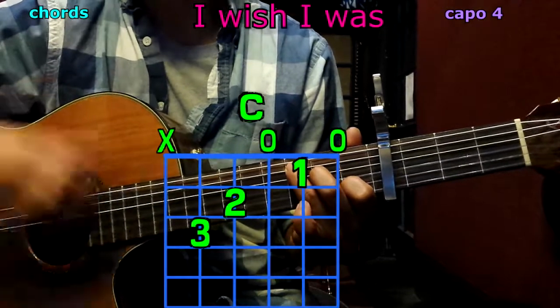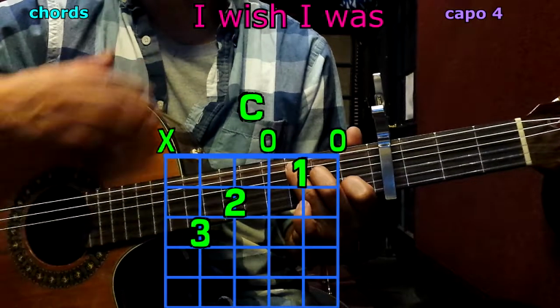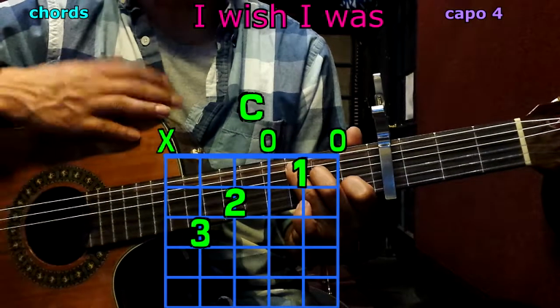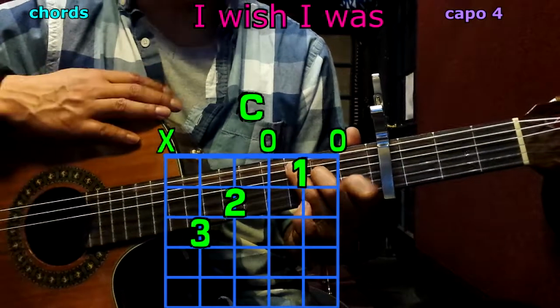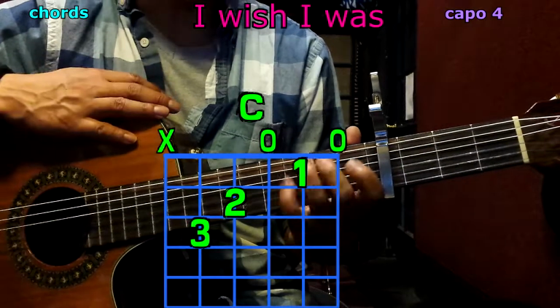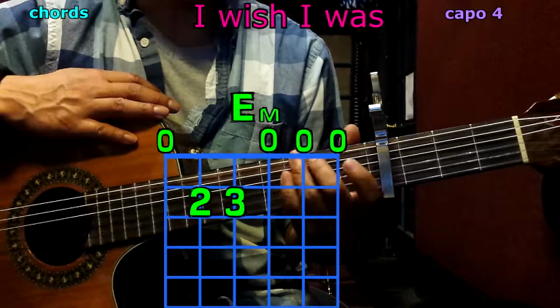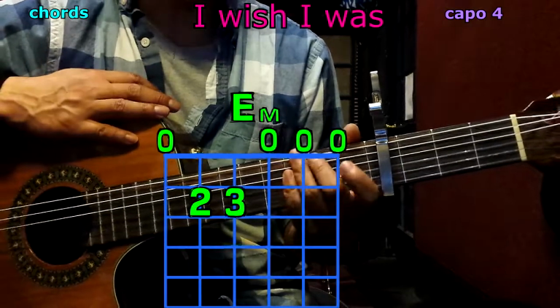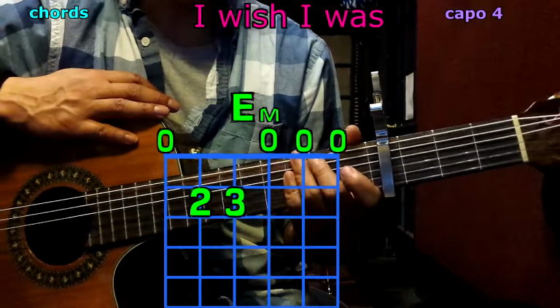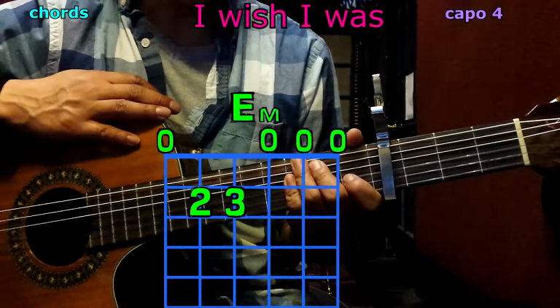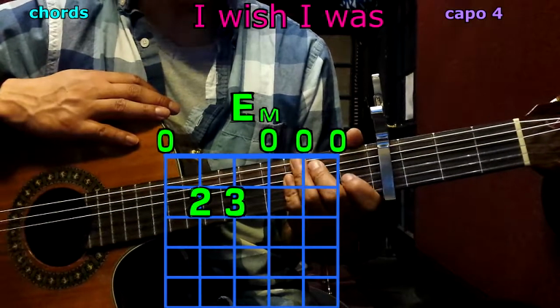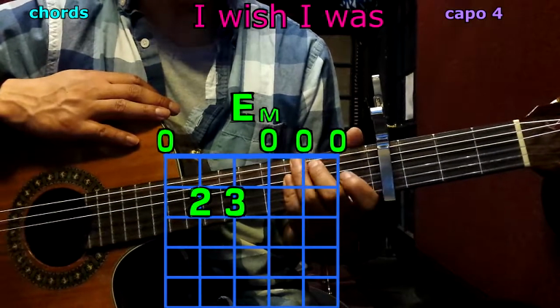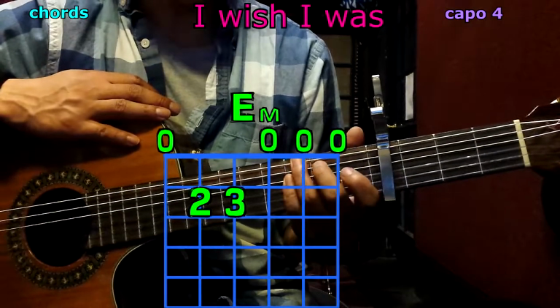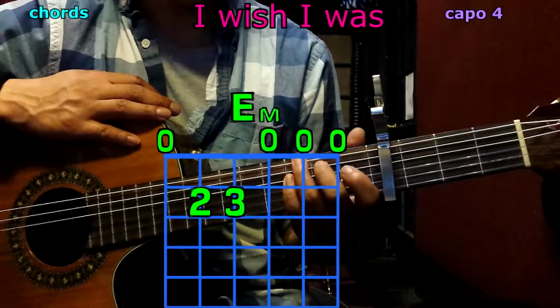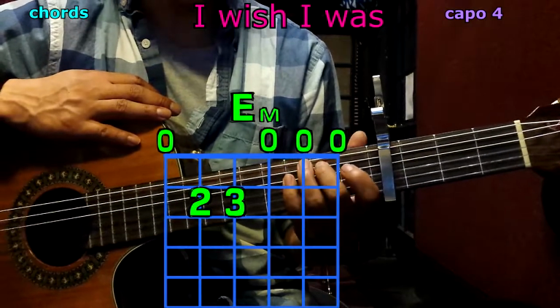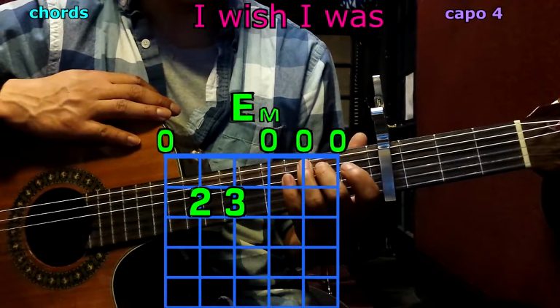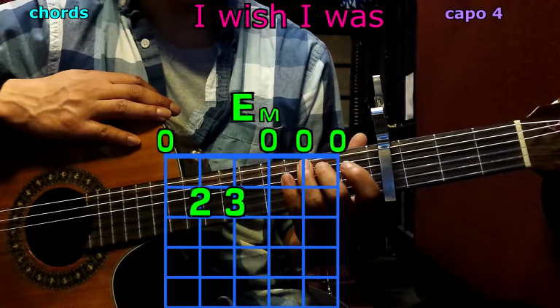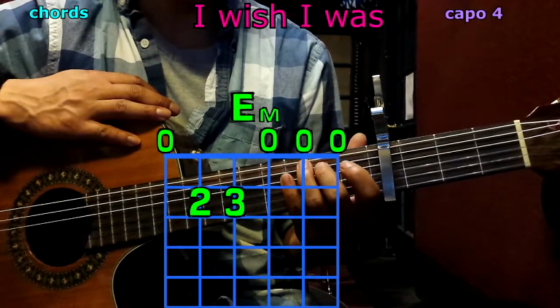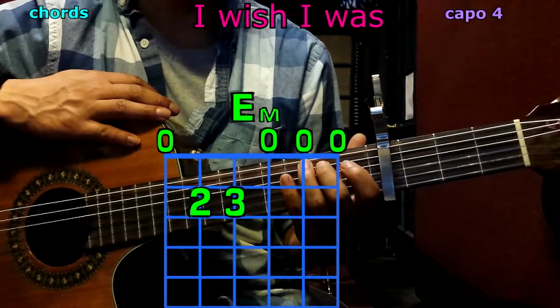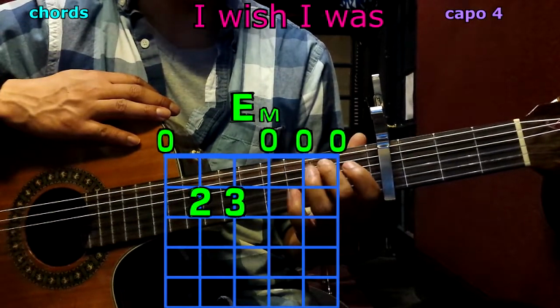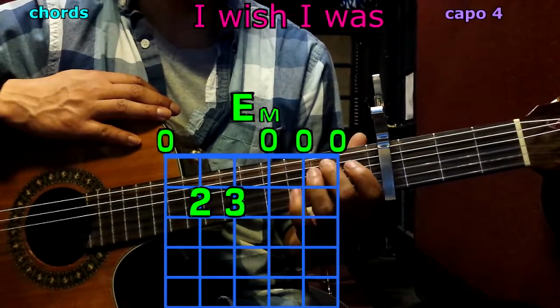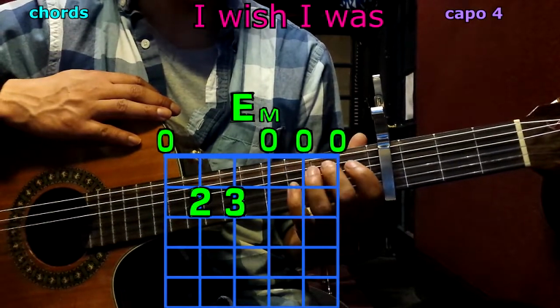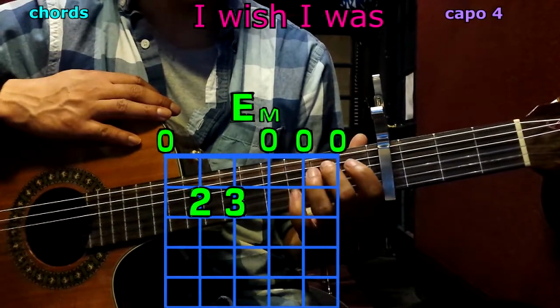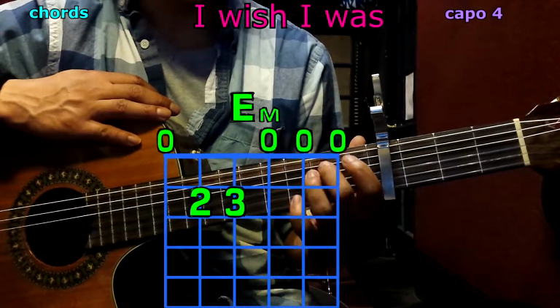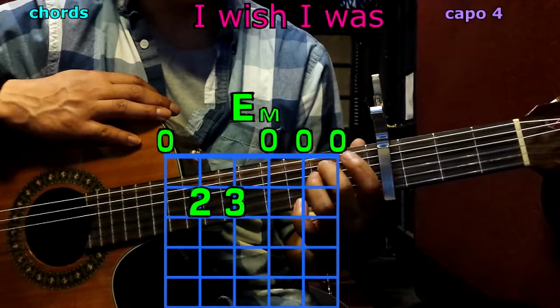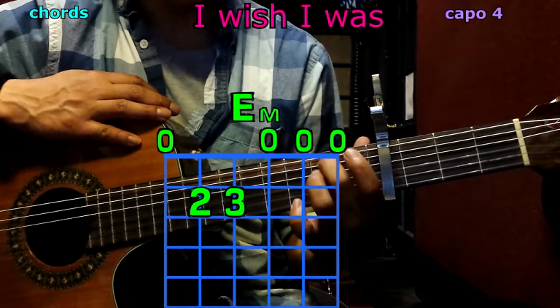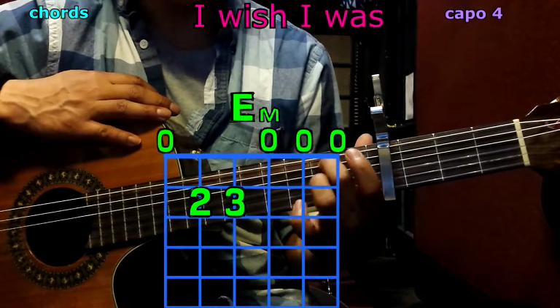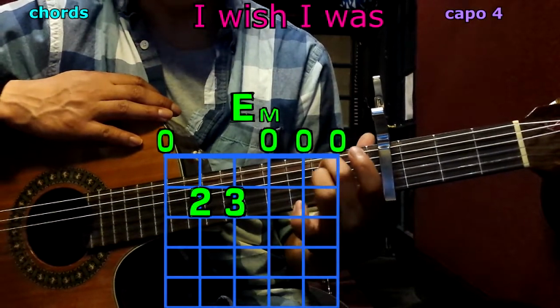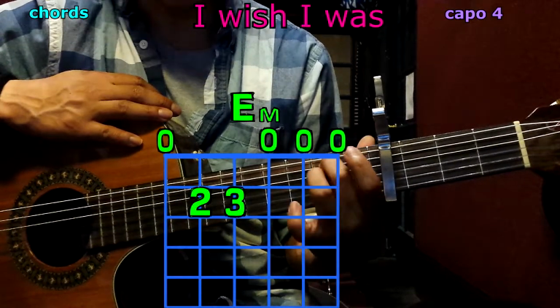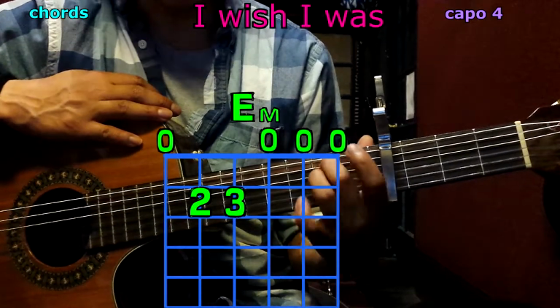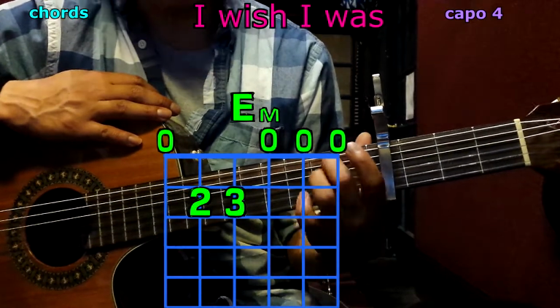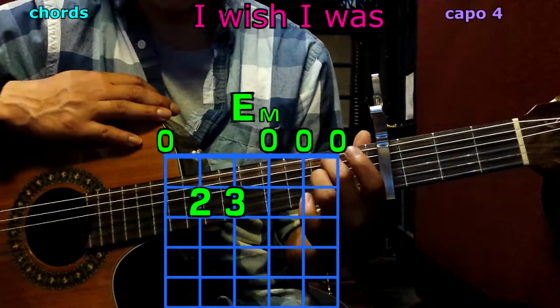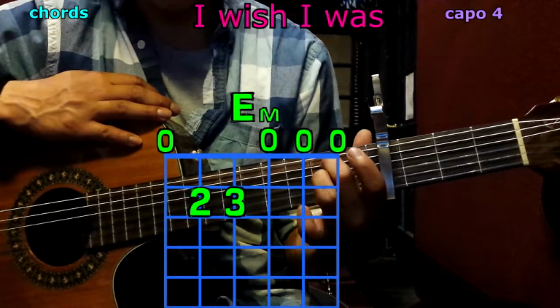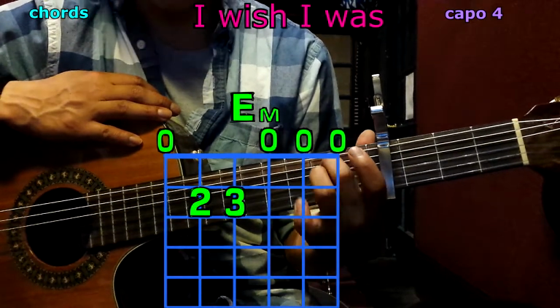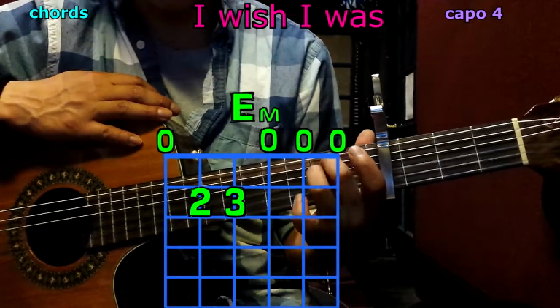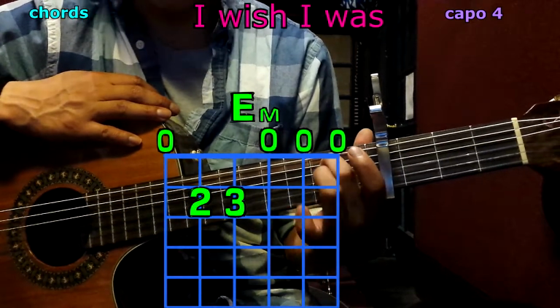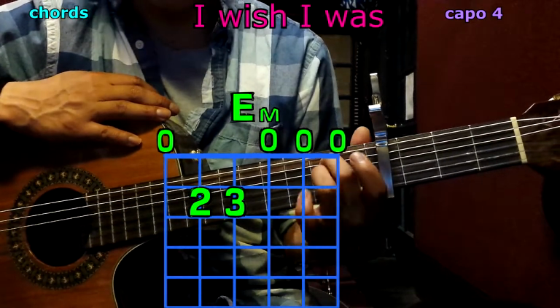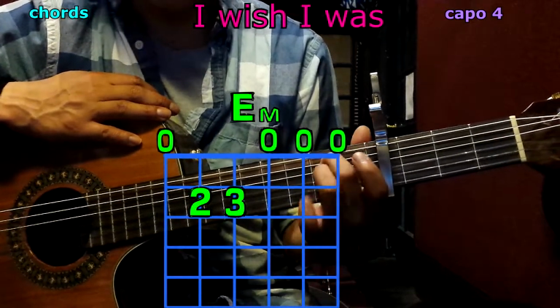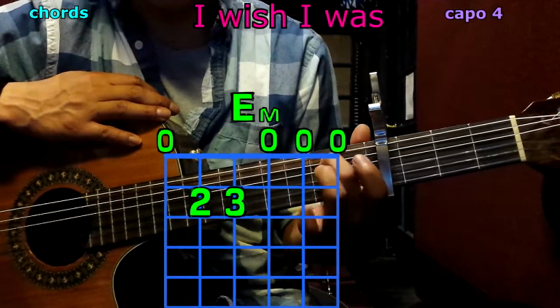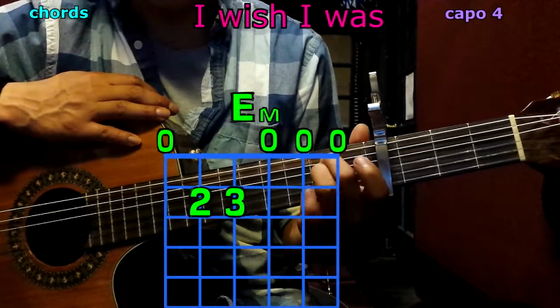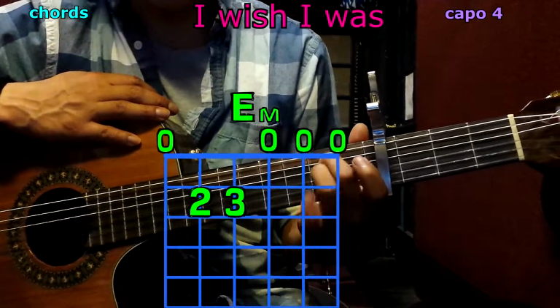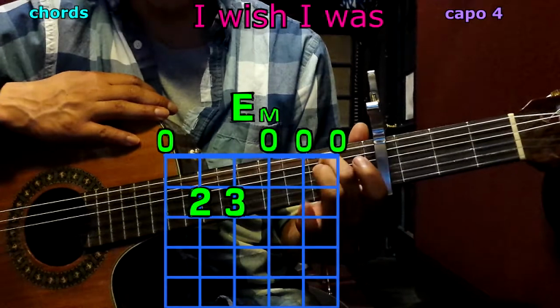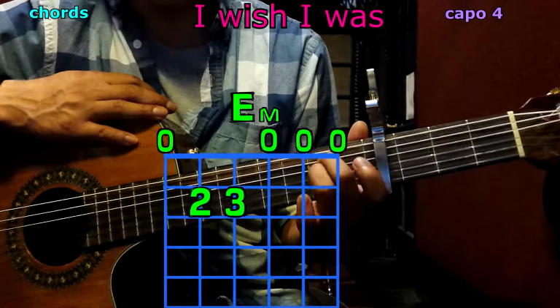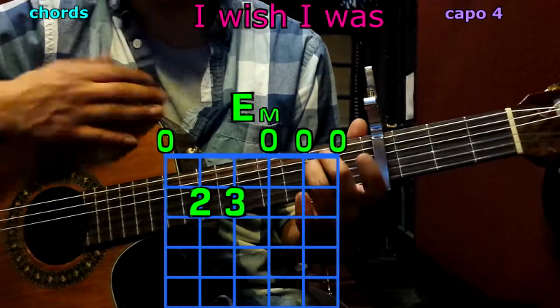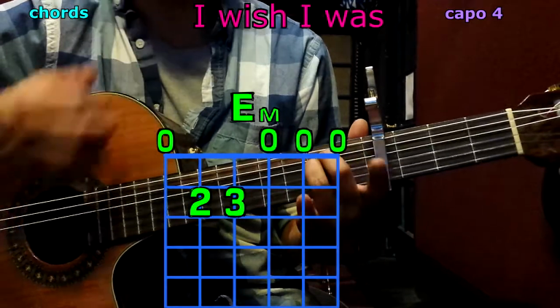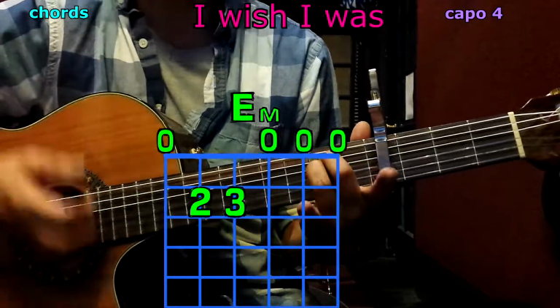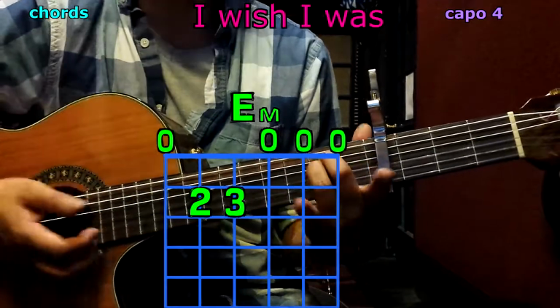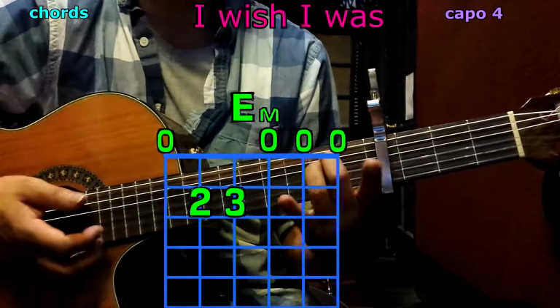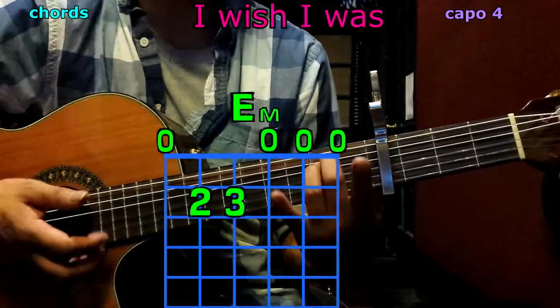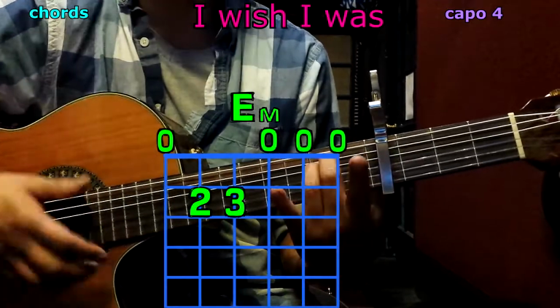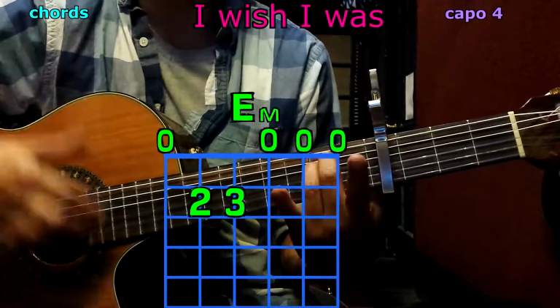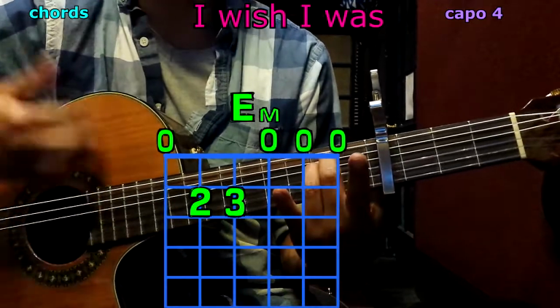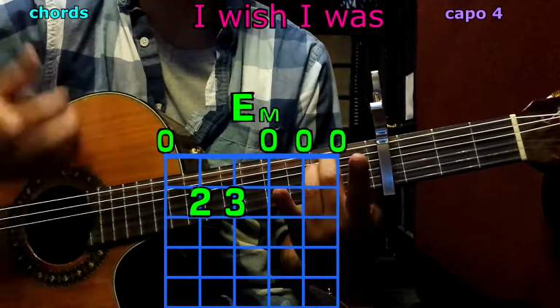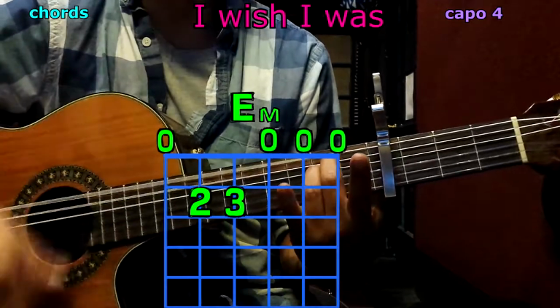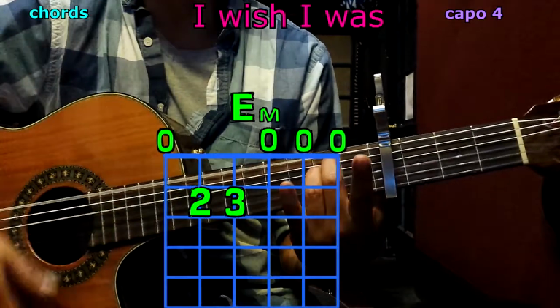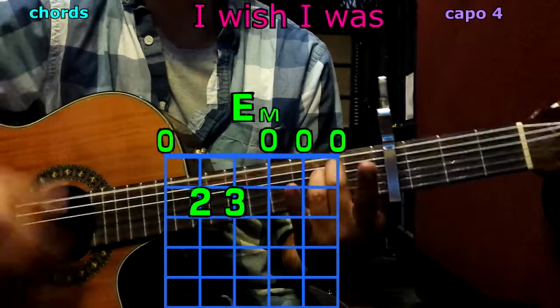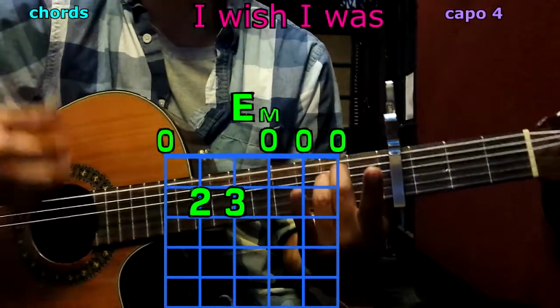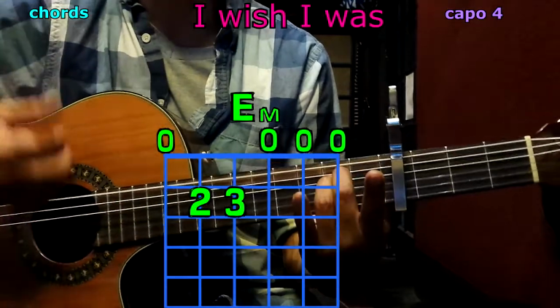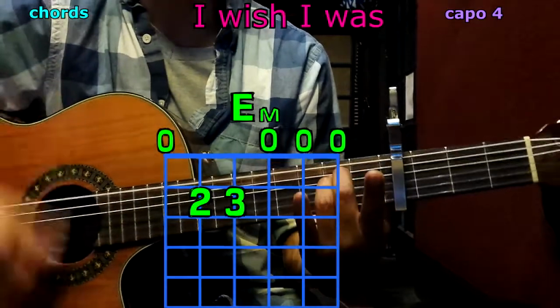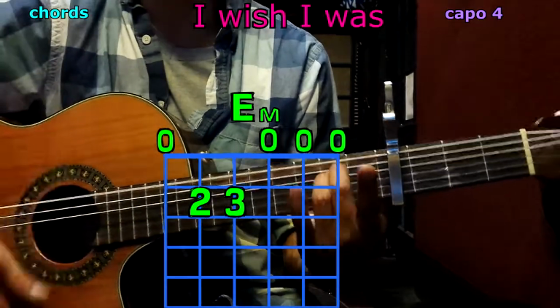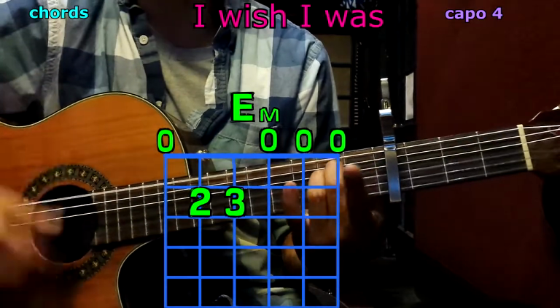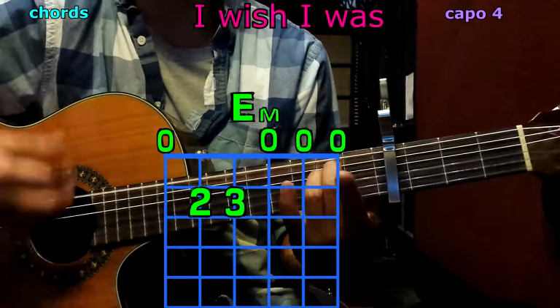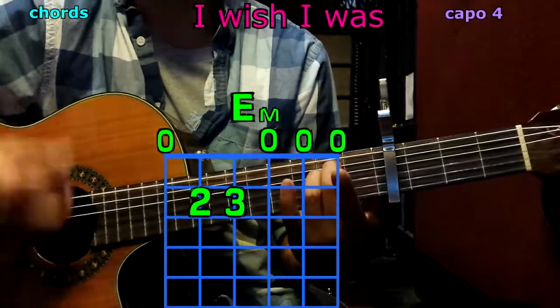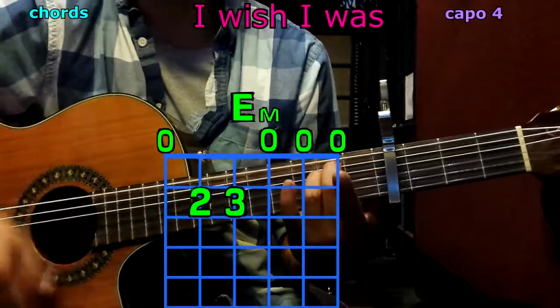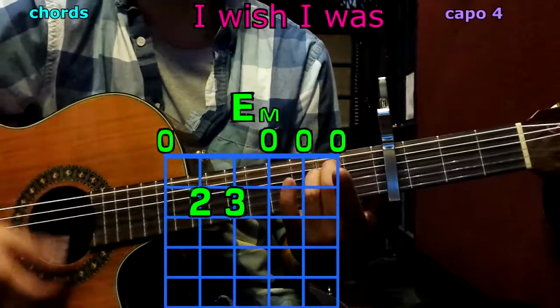Now E minor: 2nd finger goes to the 5th string, 2nd fret; 3rd finger to the 4th string, 2nd fret. Play them all — E minor.